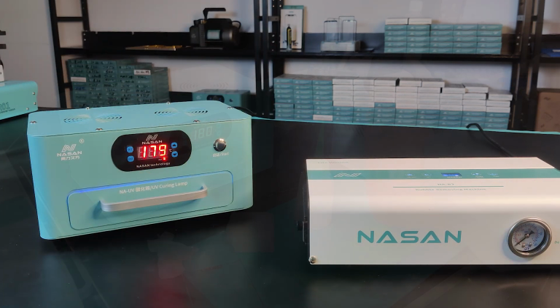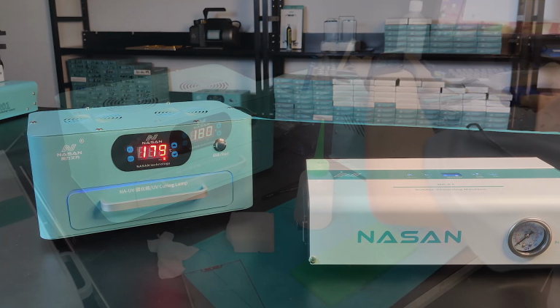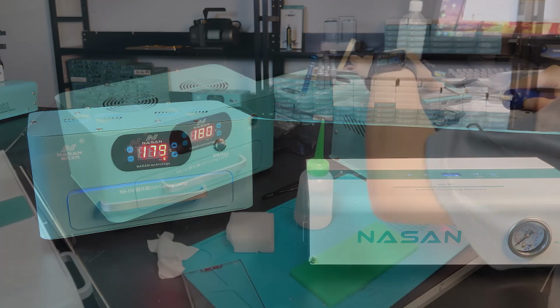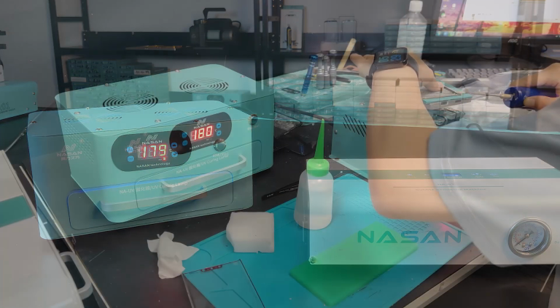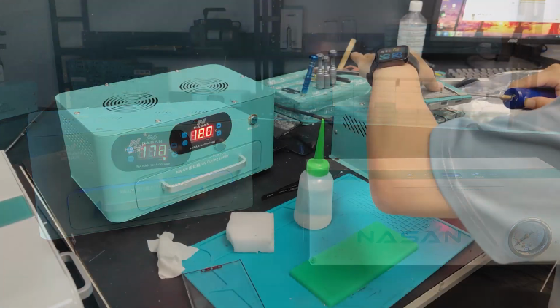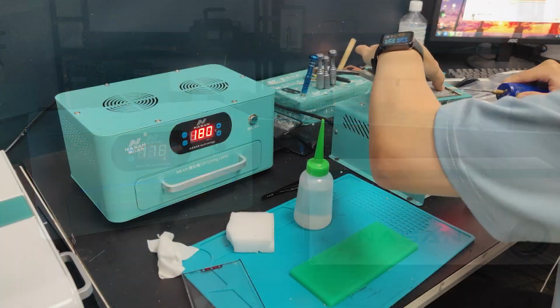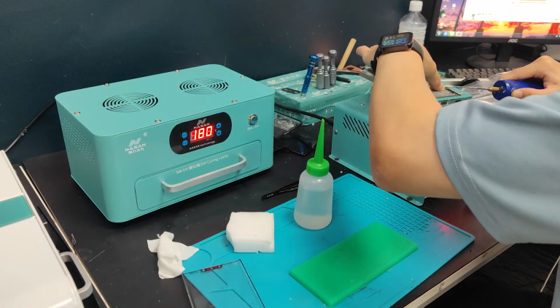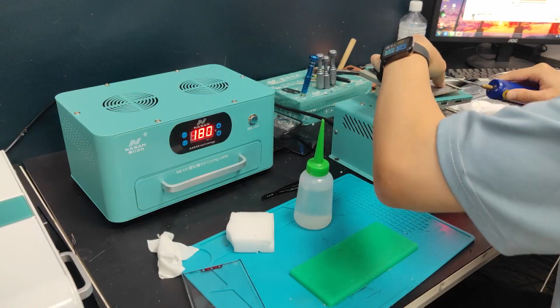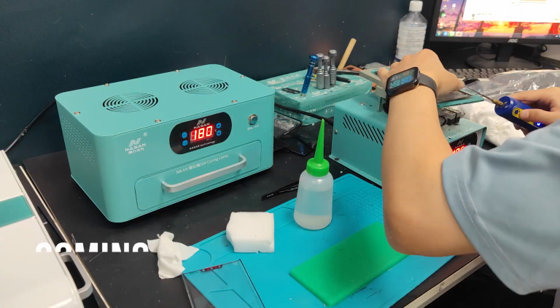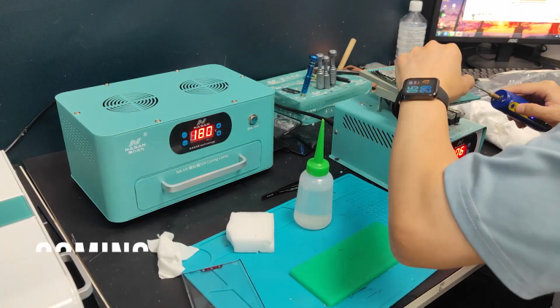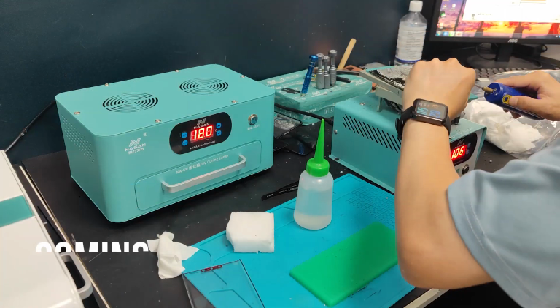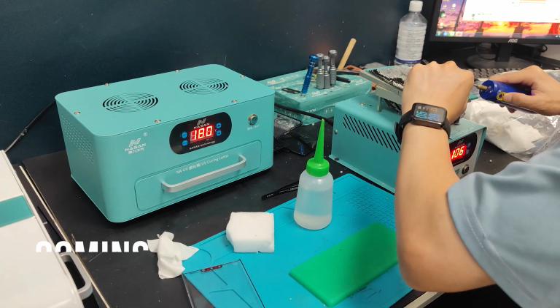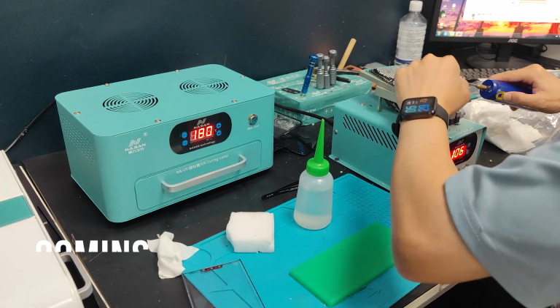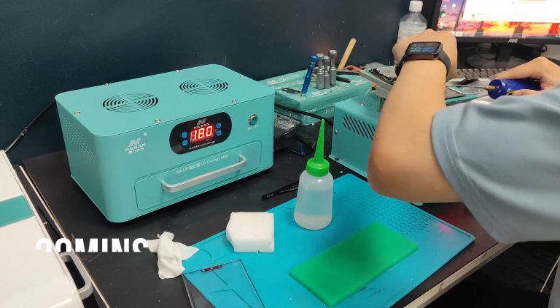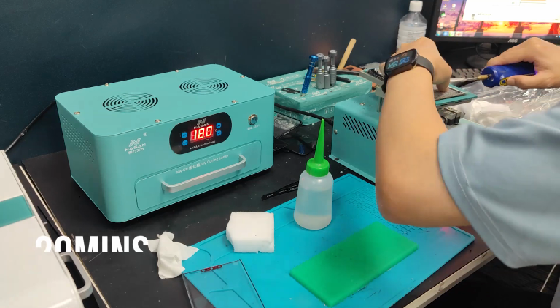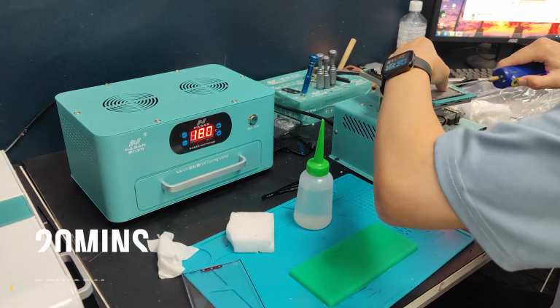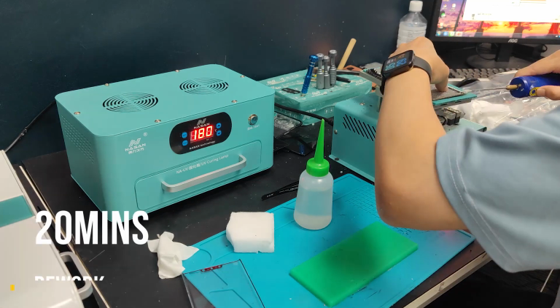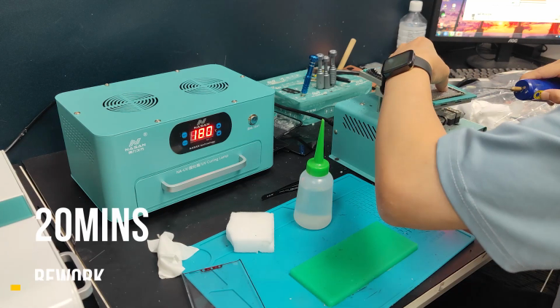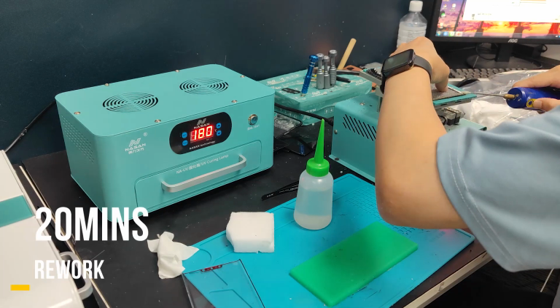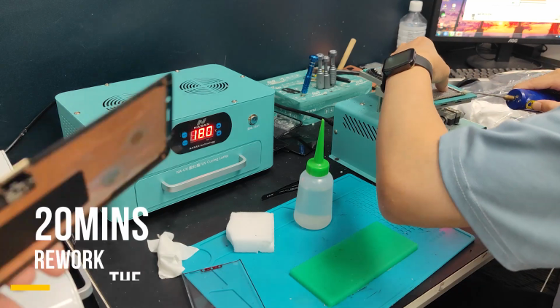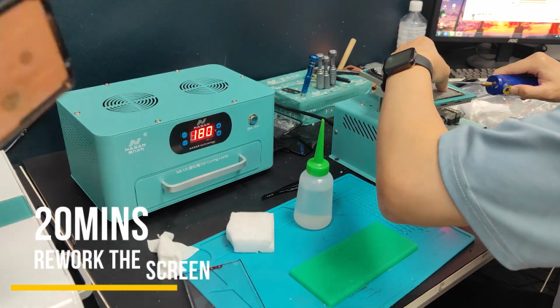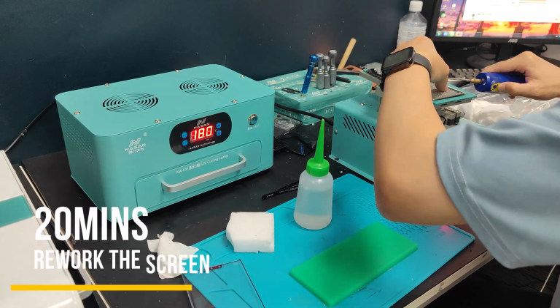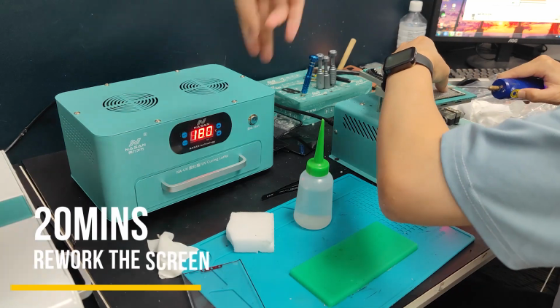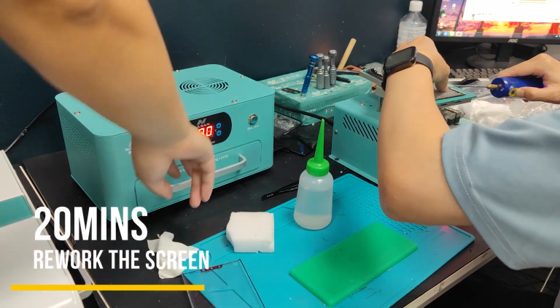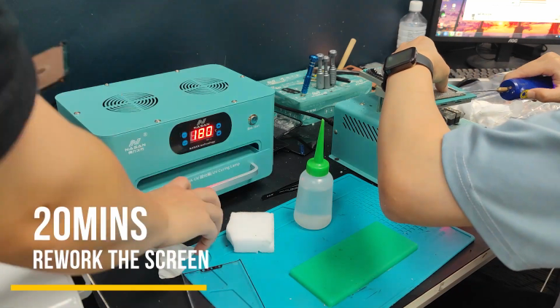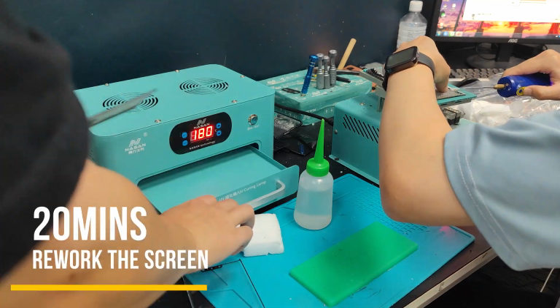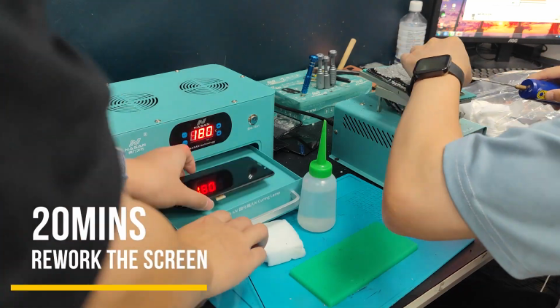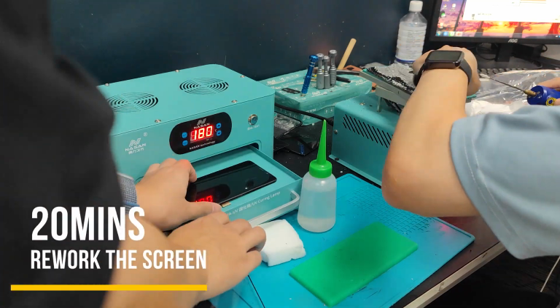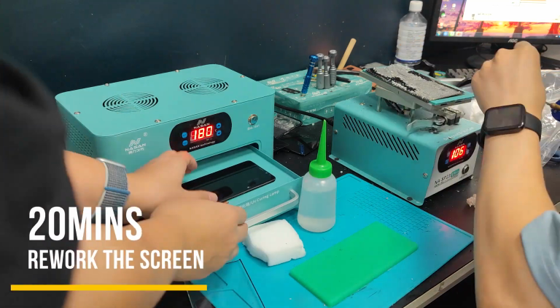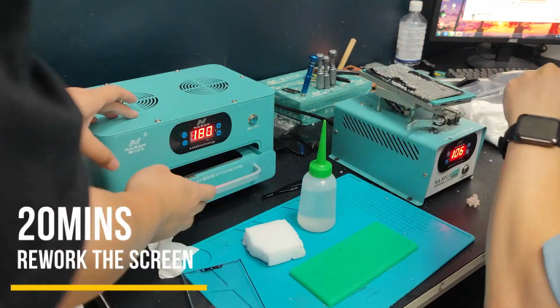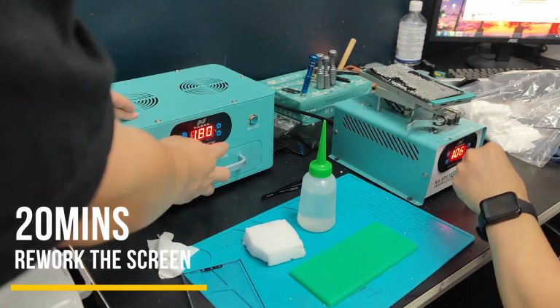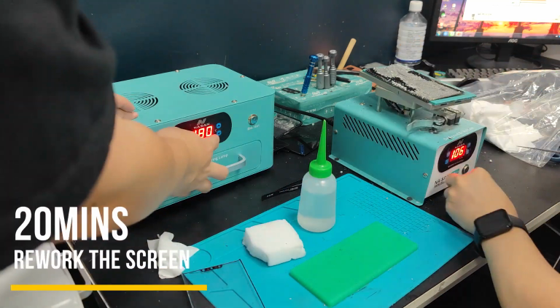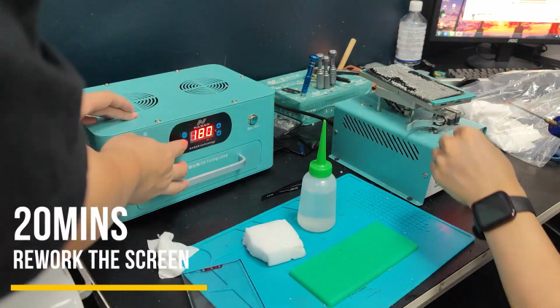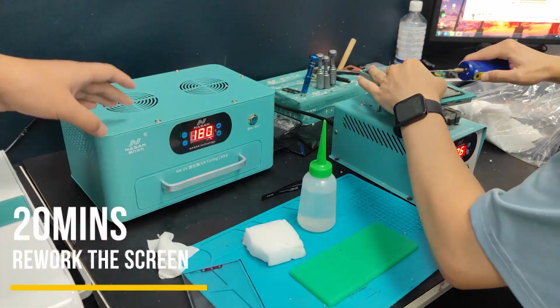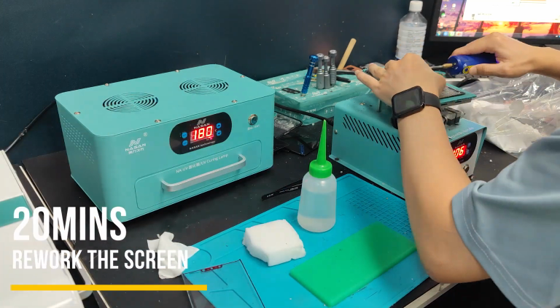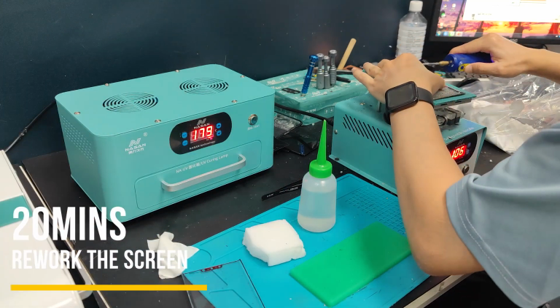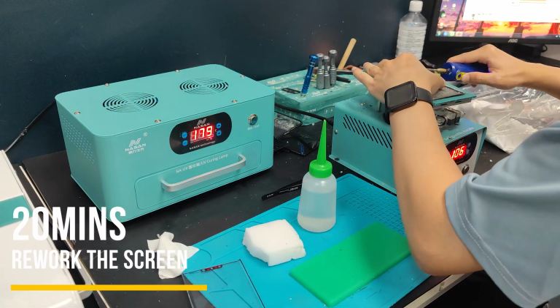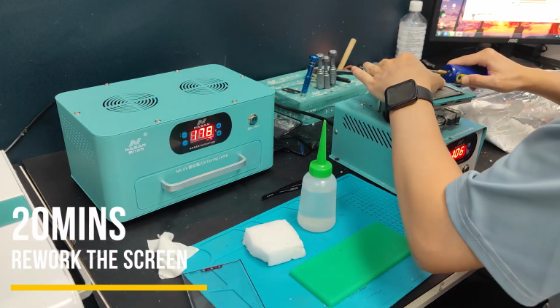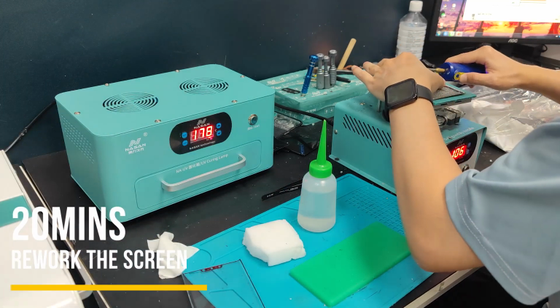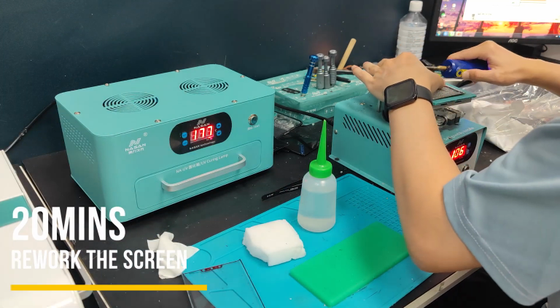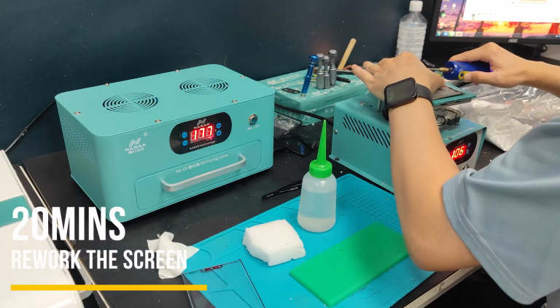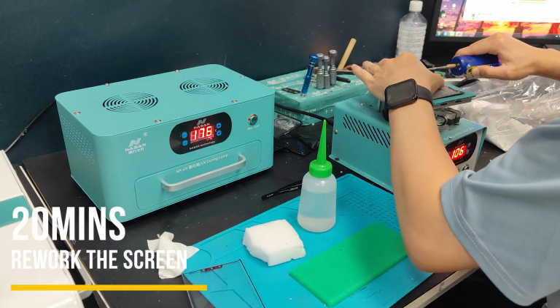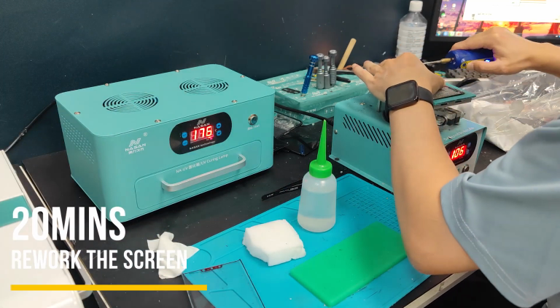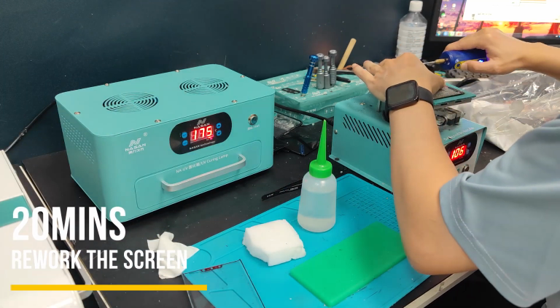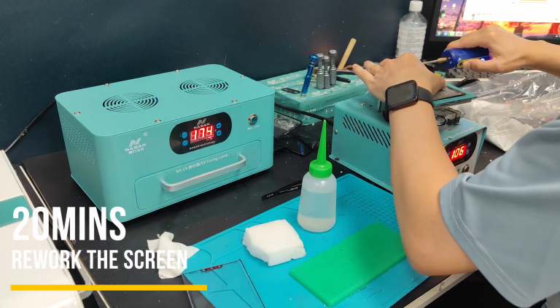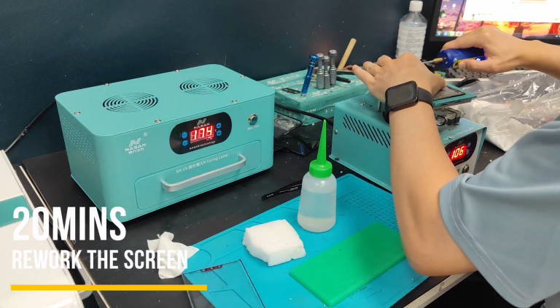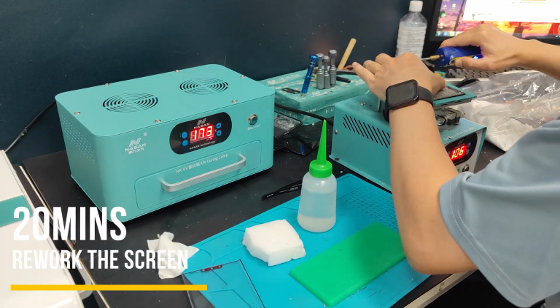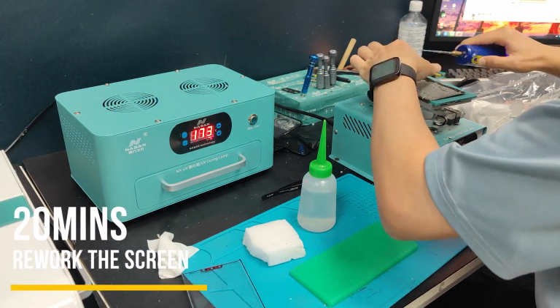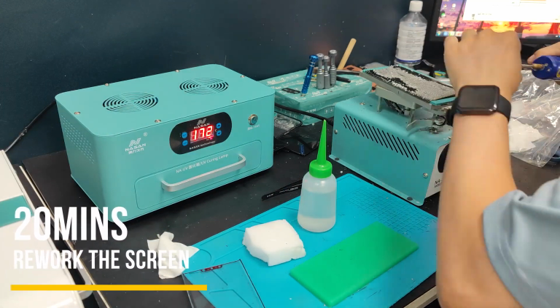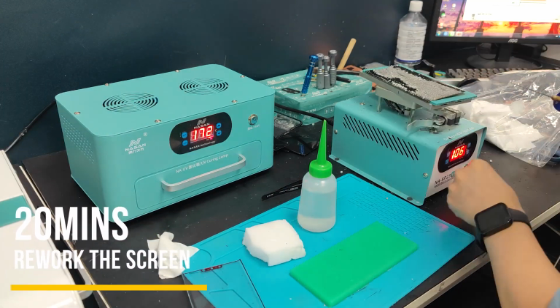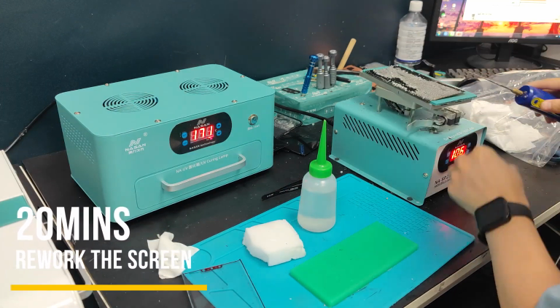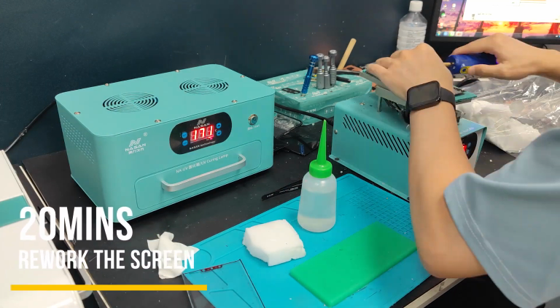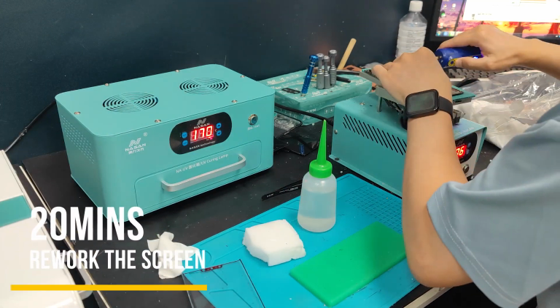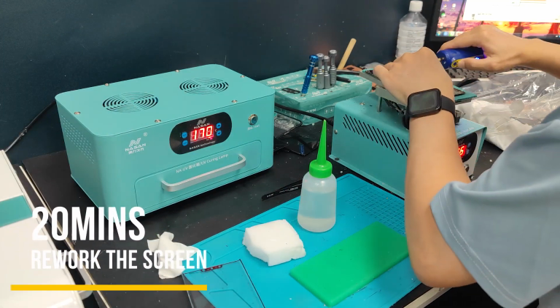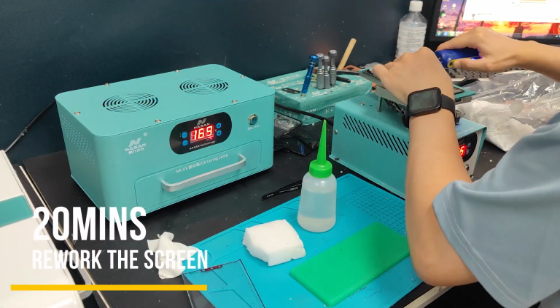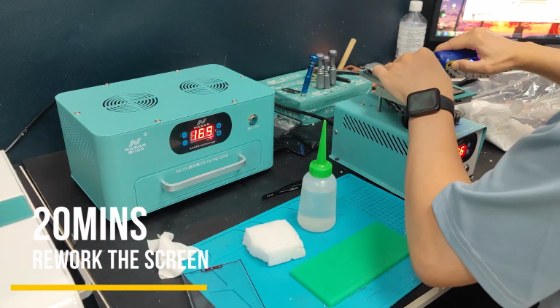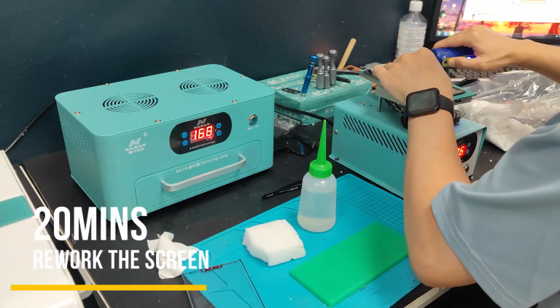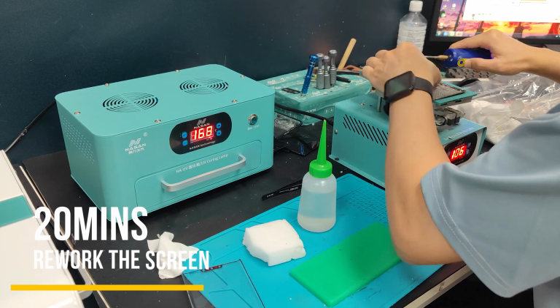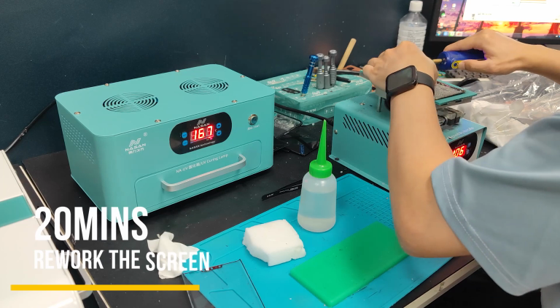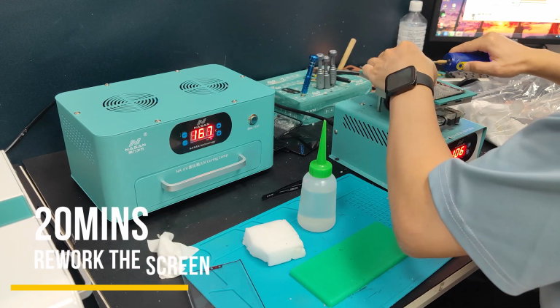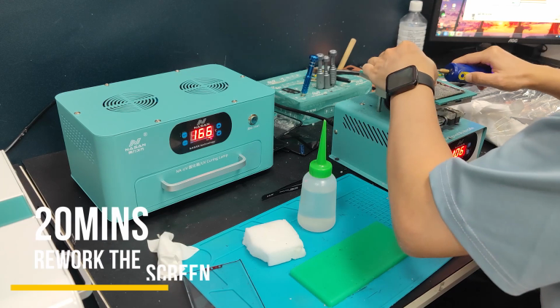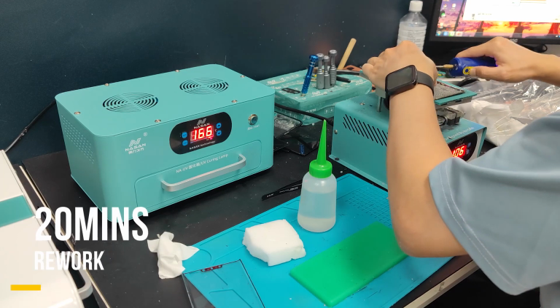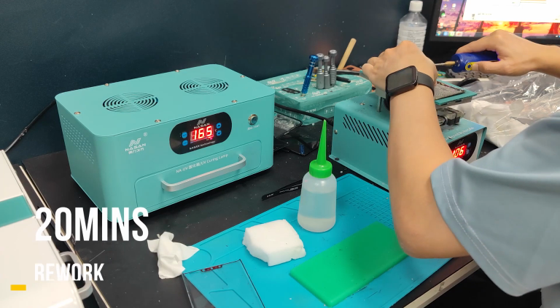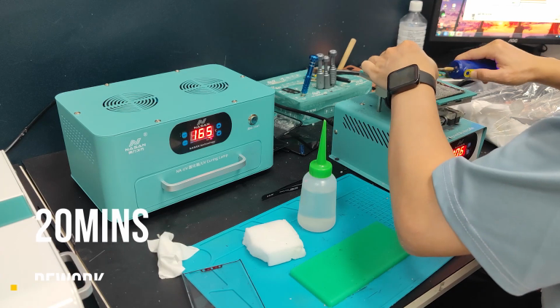If you need to rework the screen, 20 minutes is okay. It will make the OCA separation easier and safer.